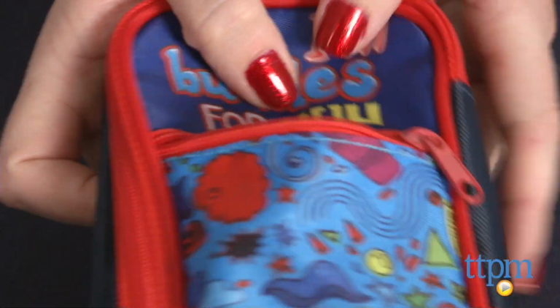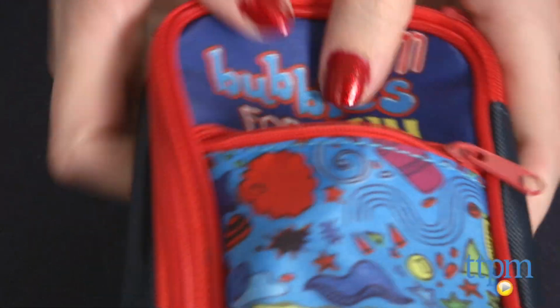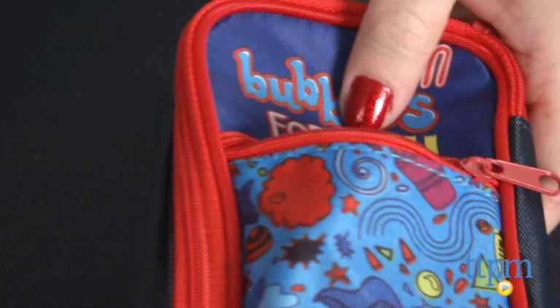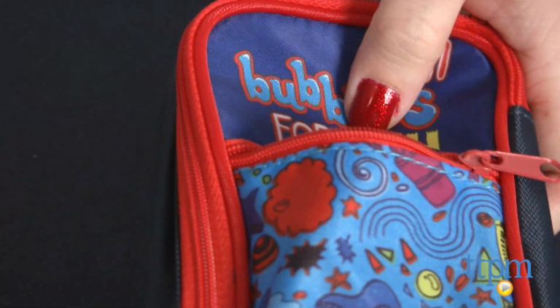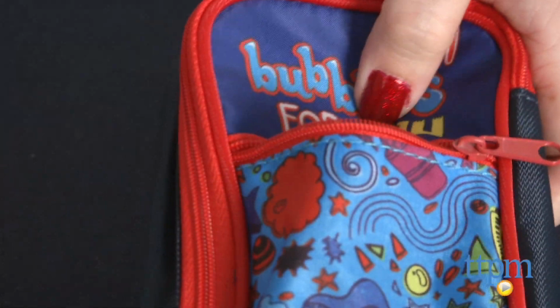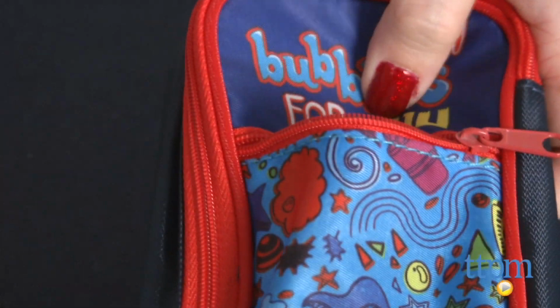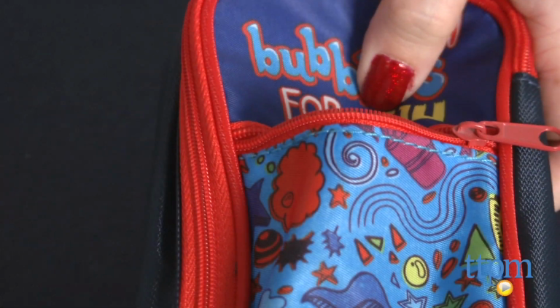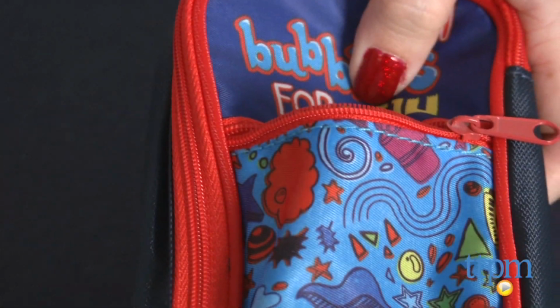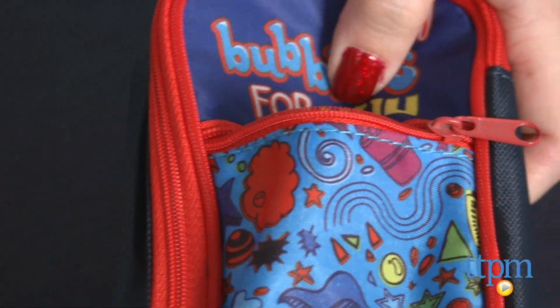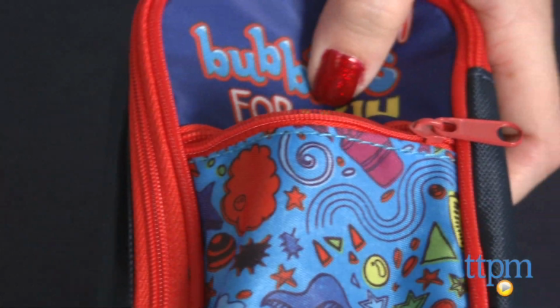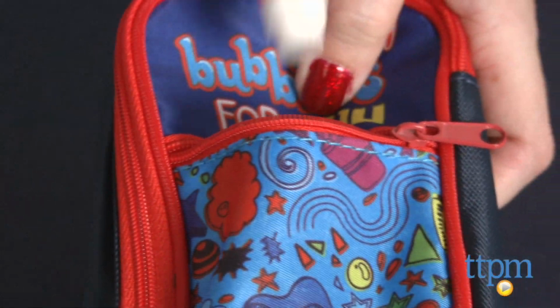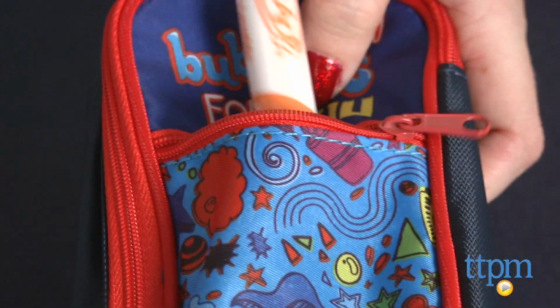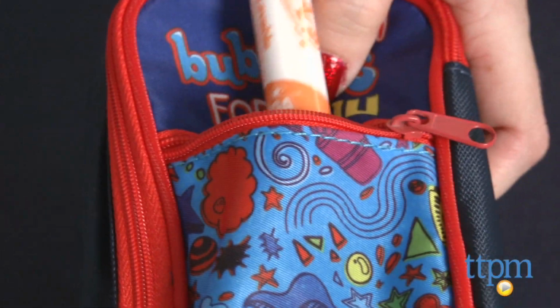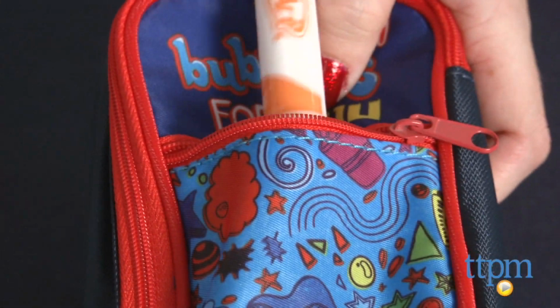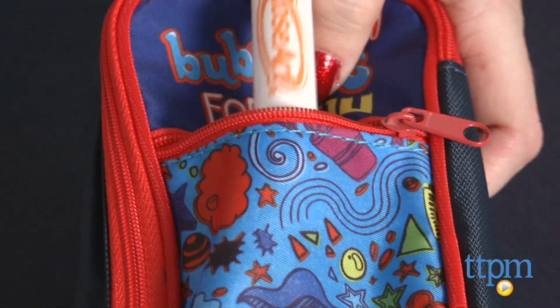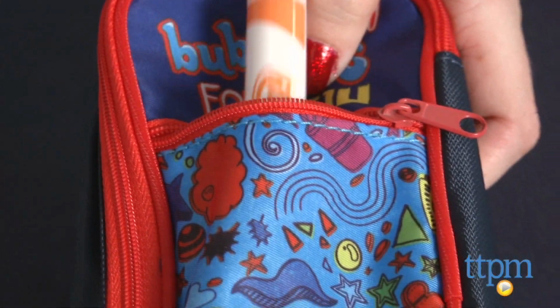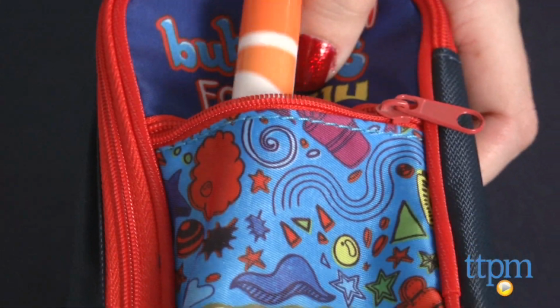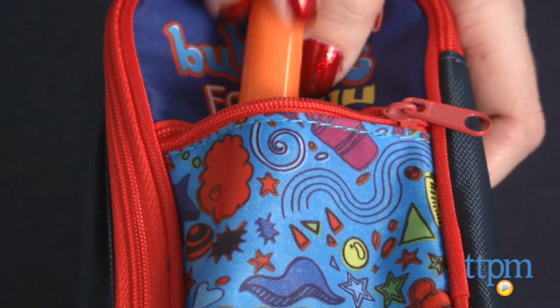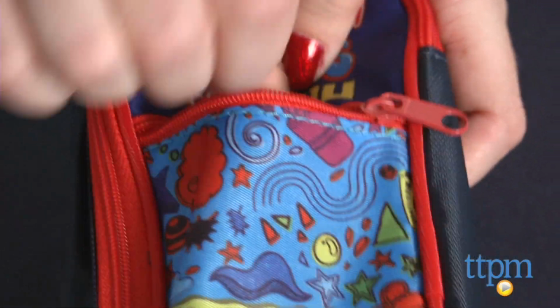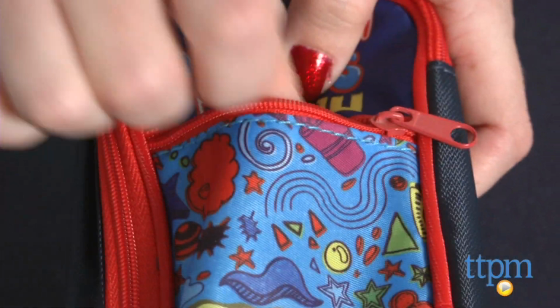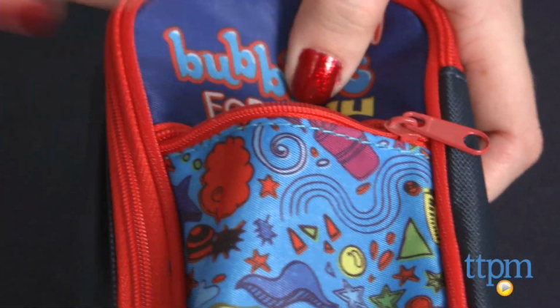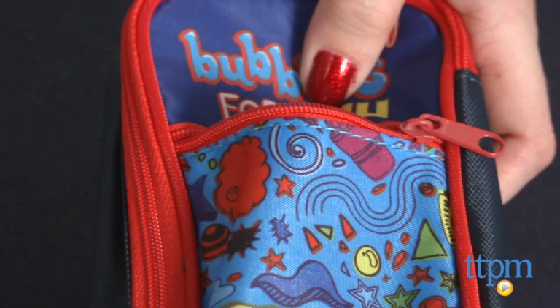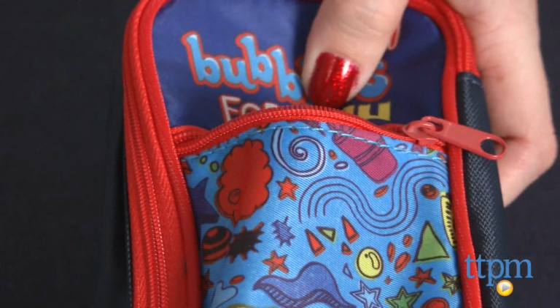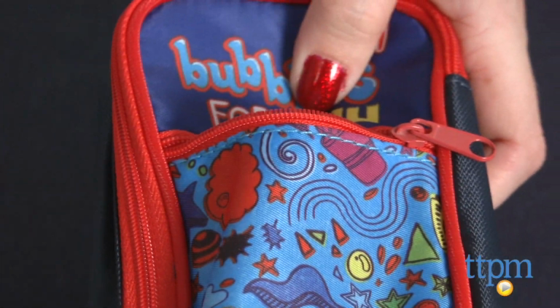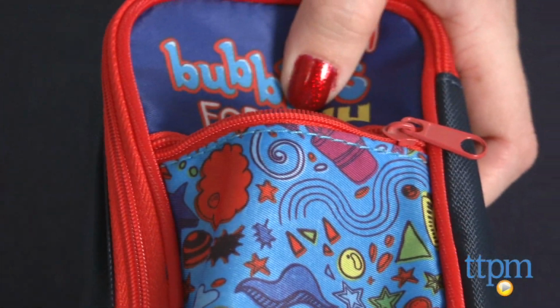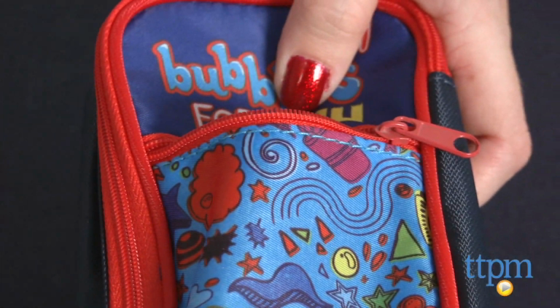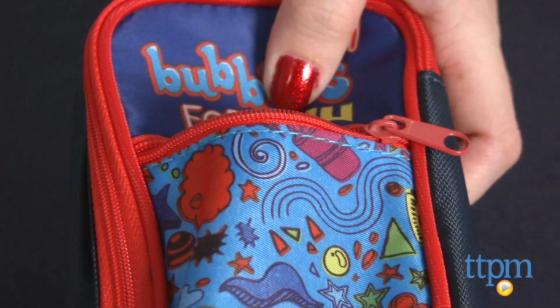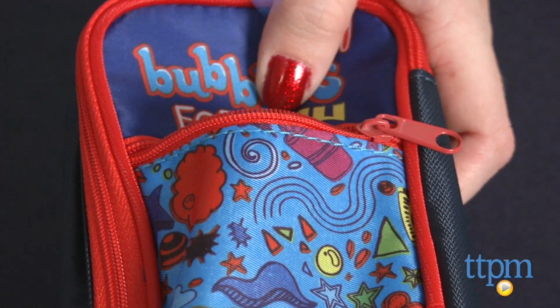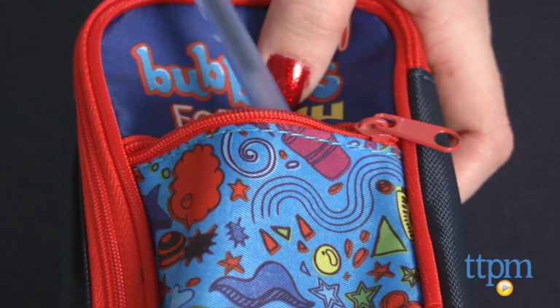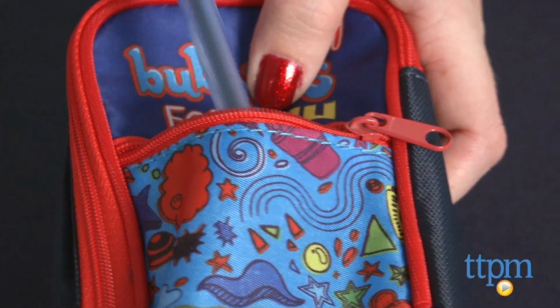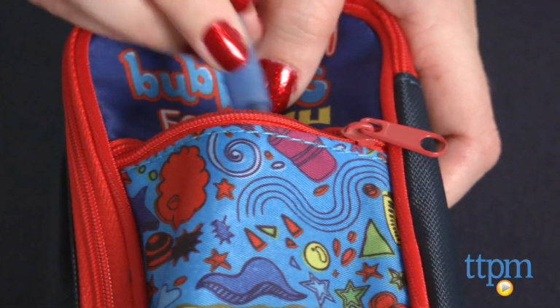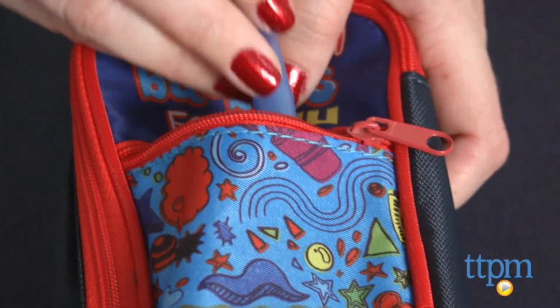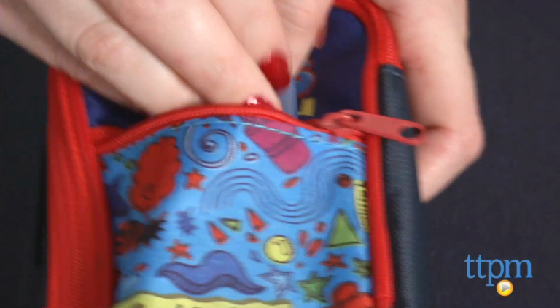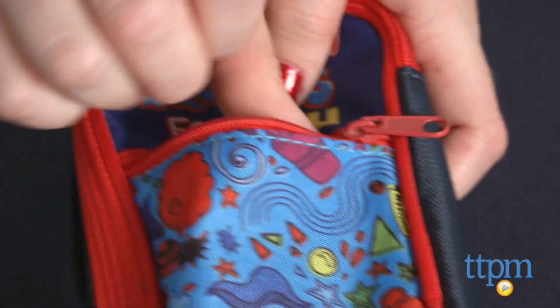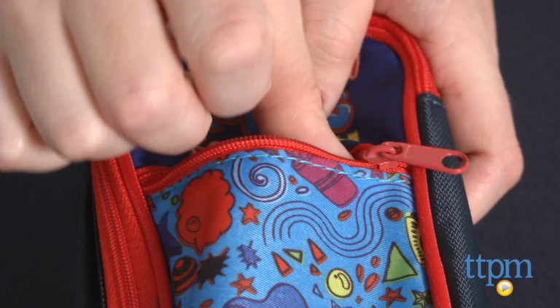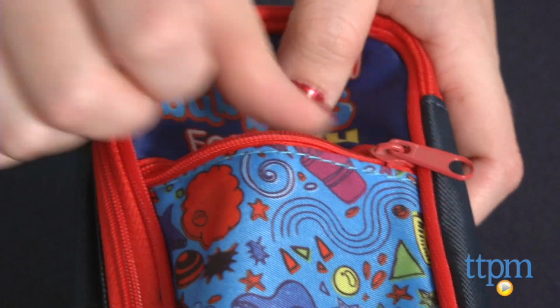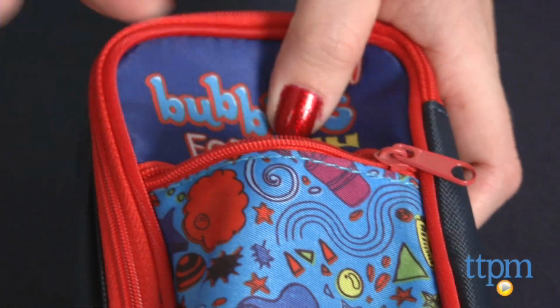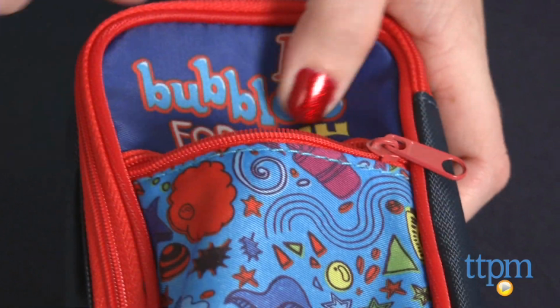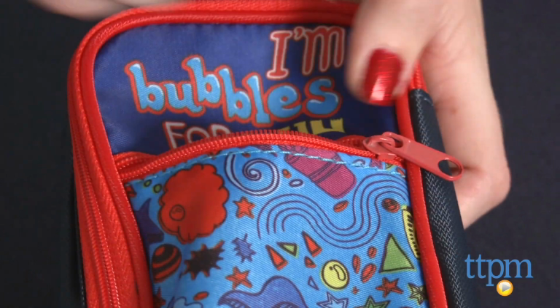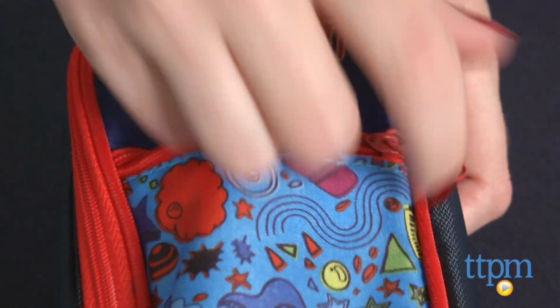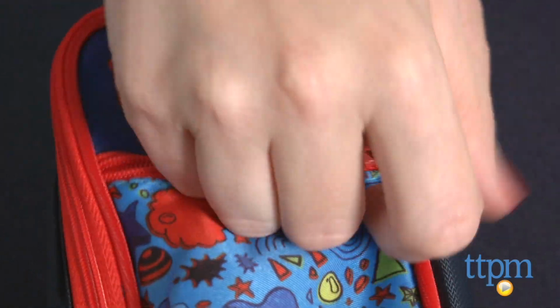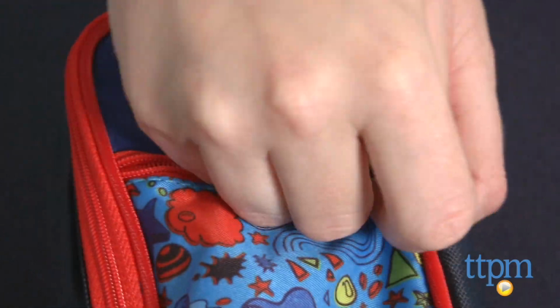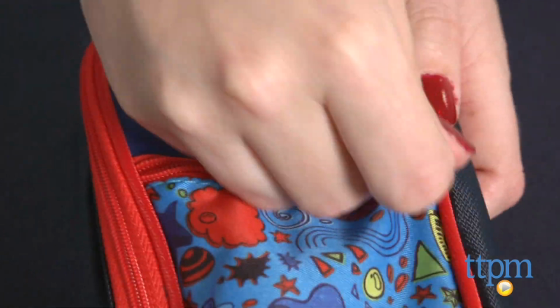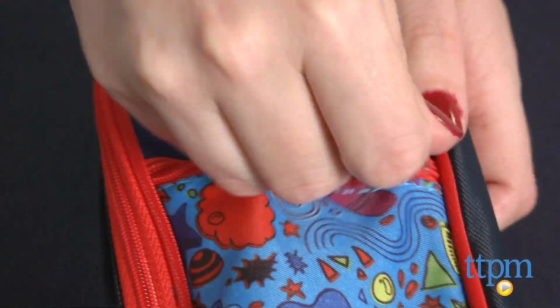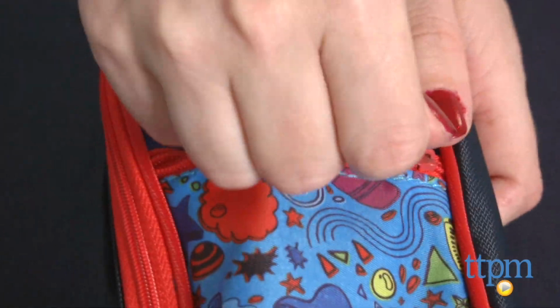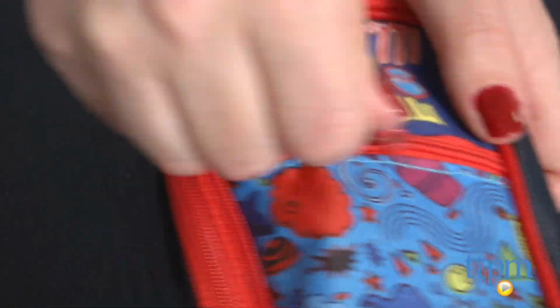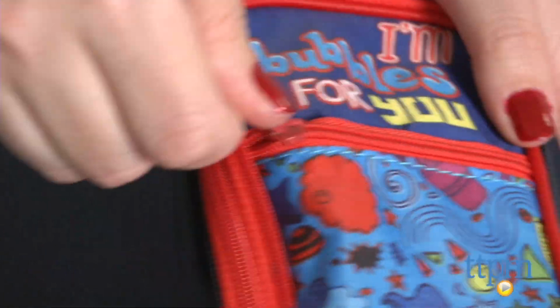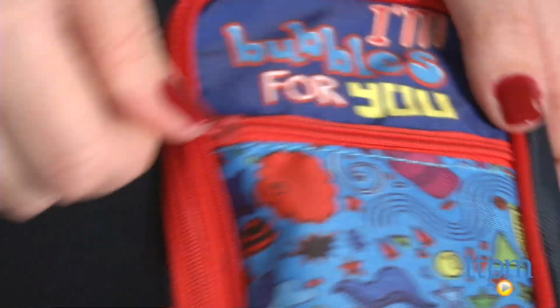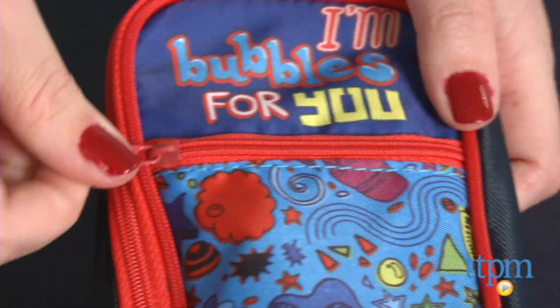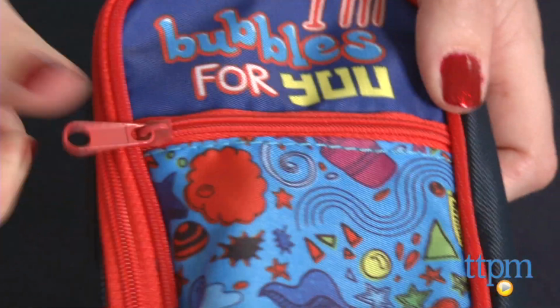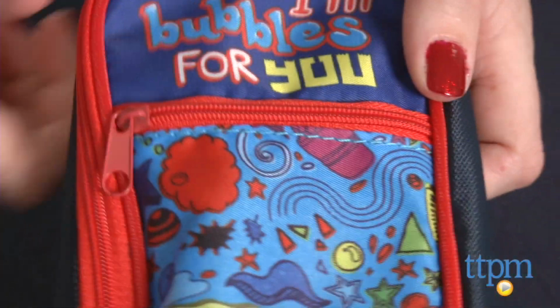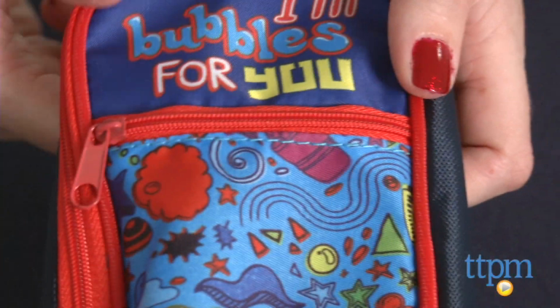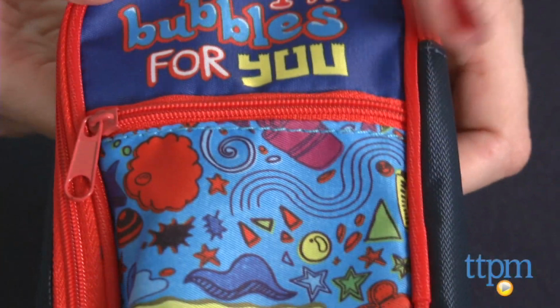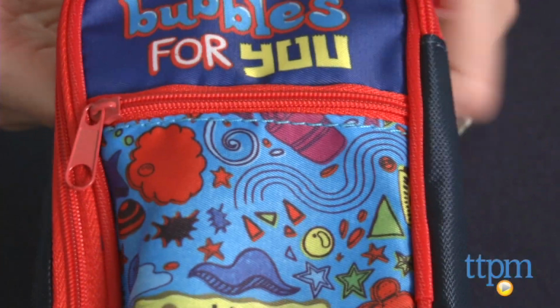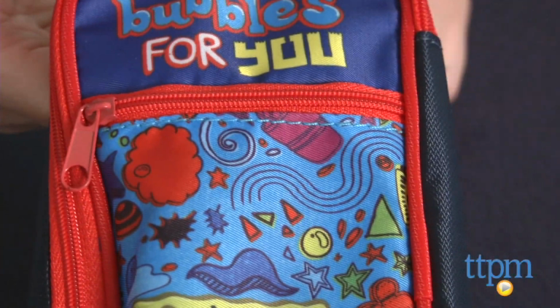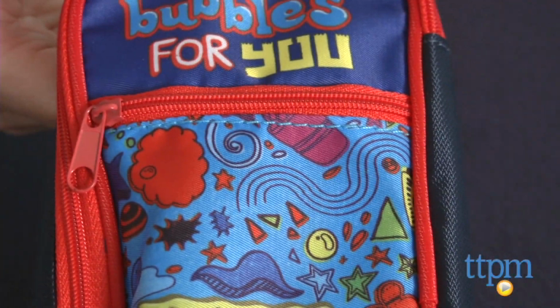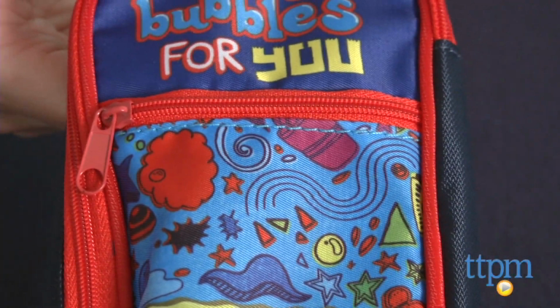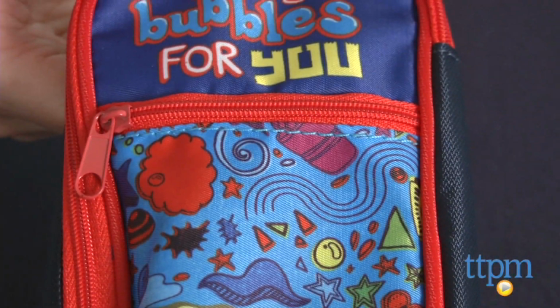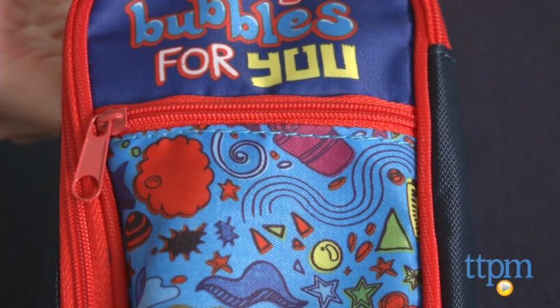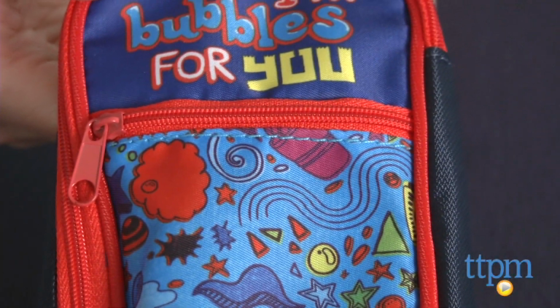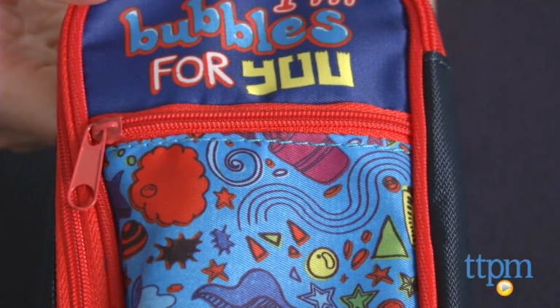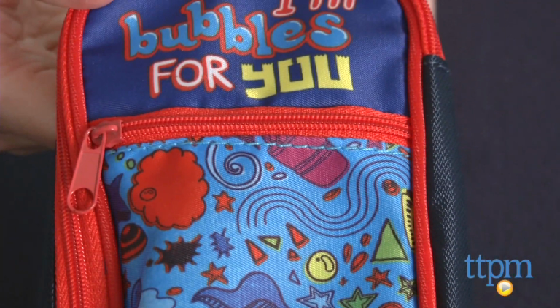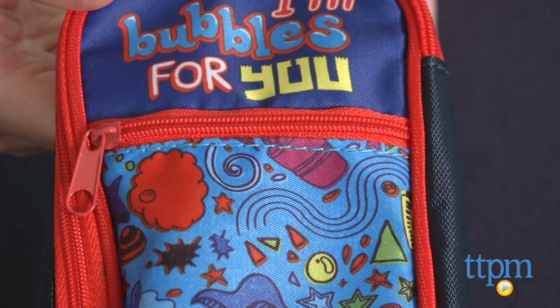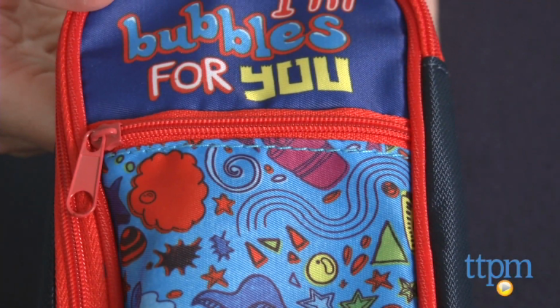Each of these is sold separately. These are not toys and so they're not age-graded, but they are appropriate for school-aged kids from elementary school and up.